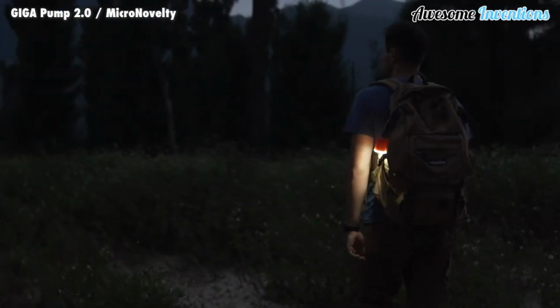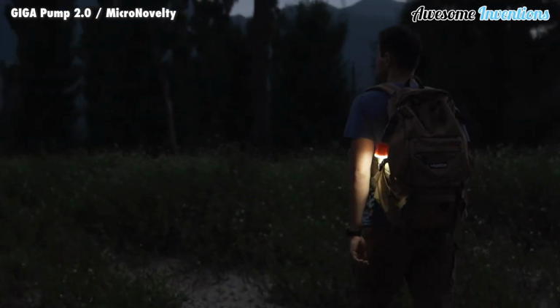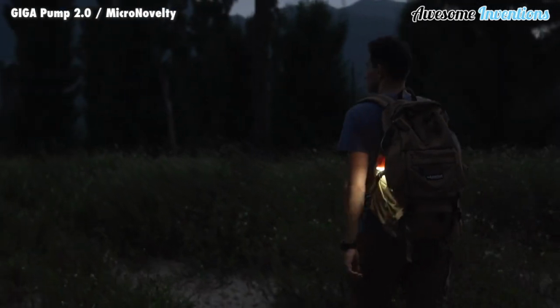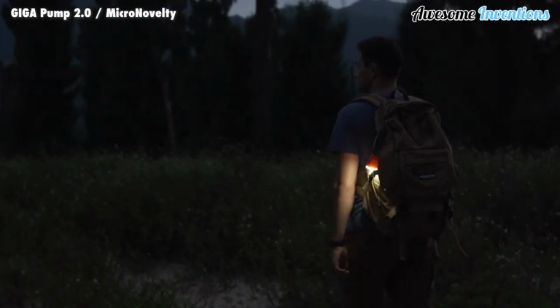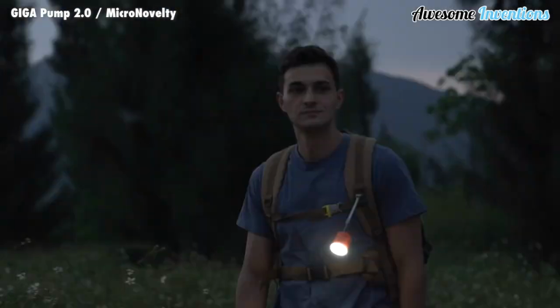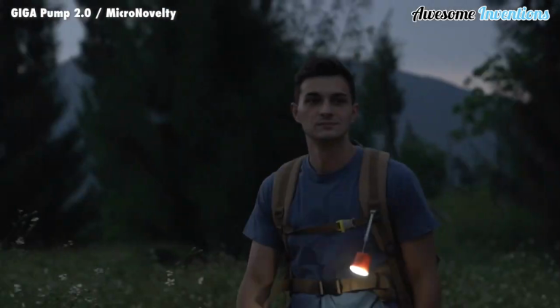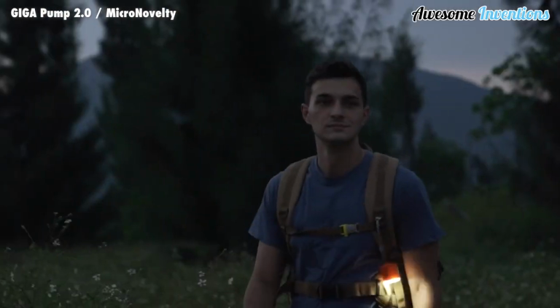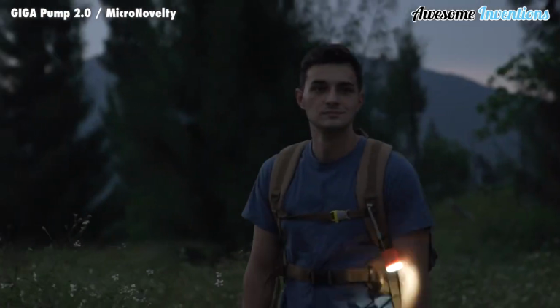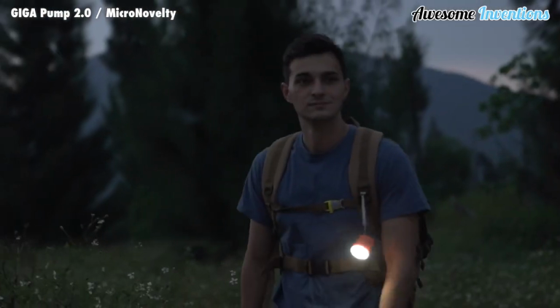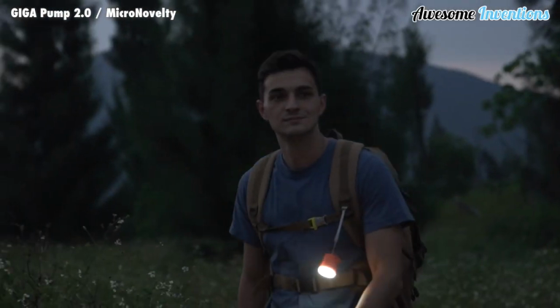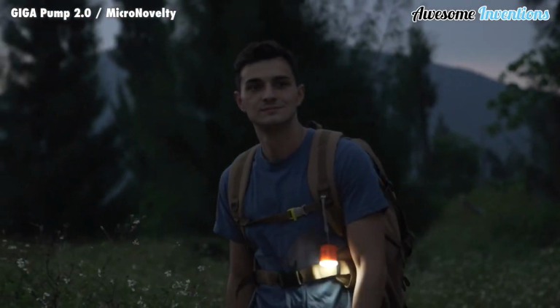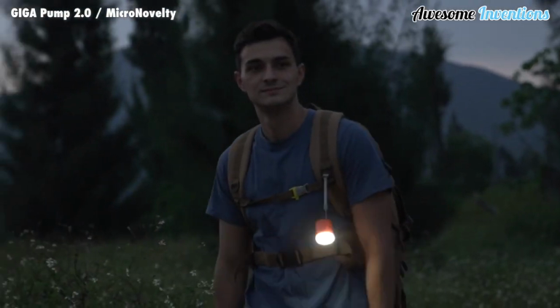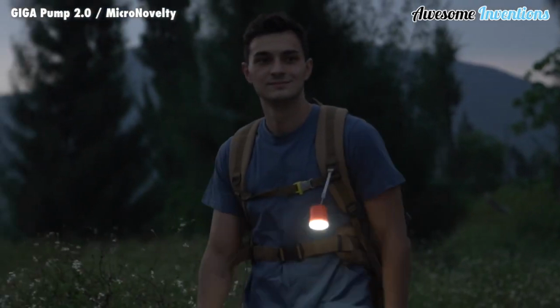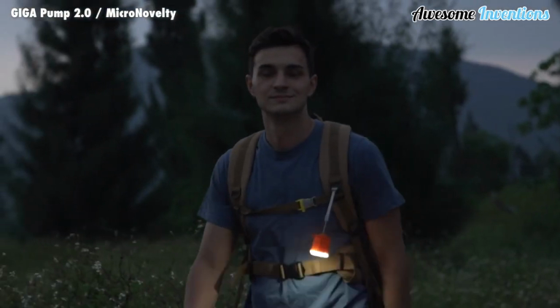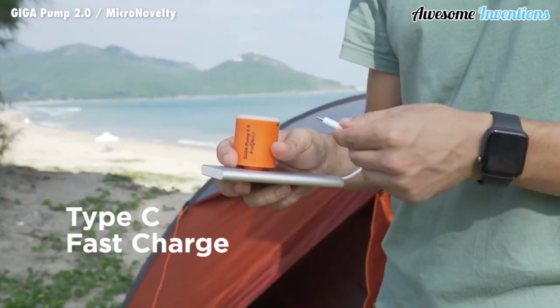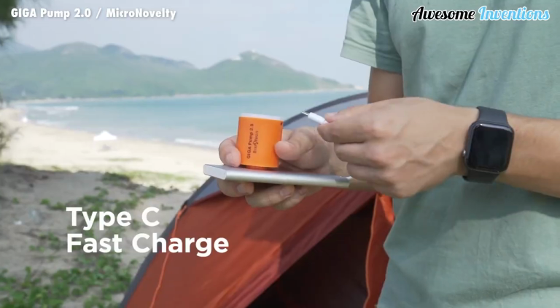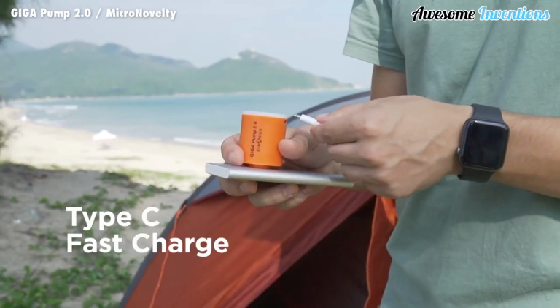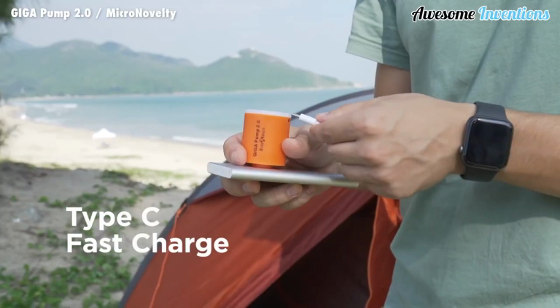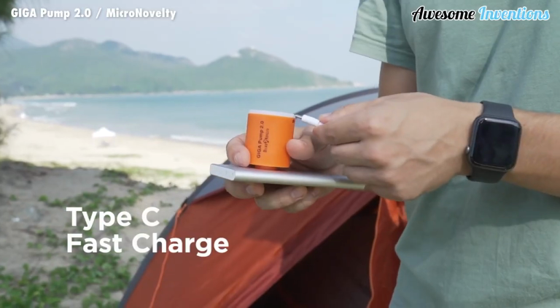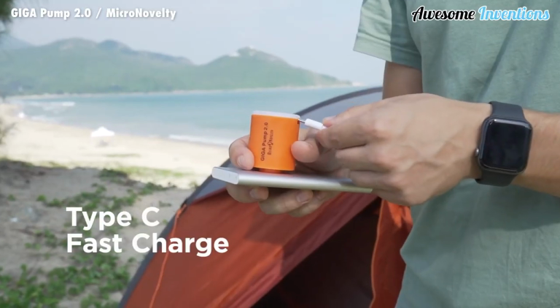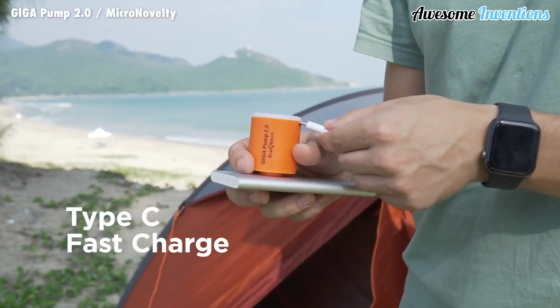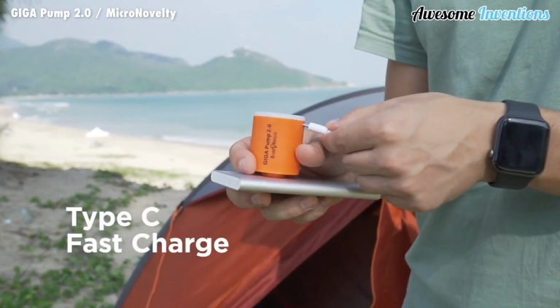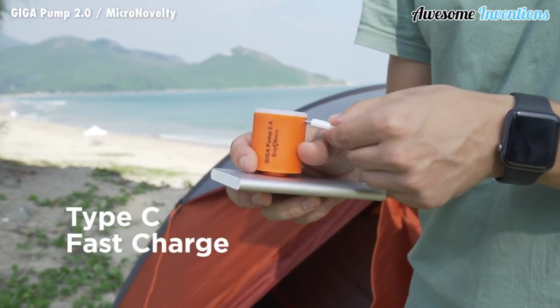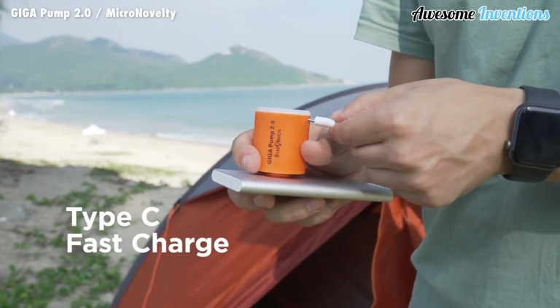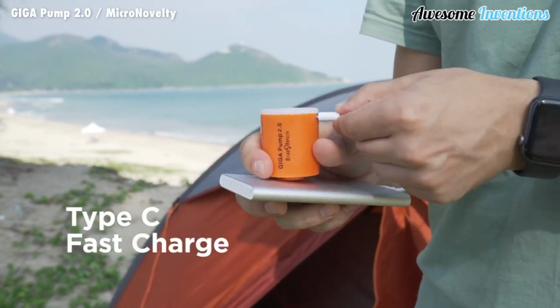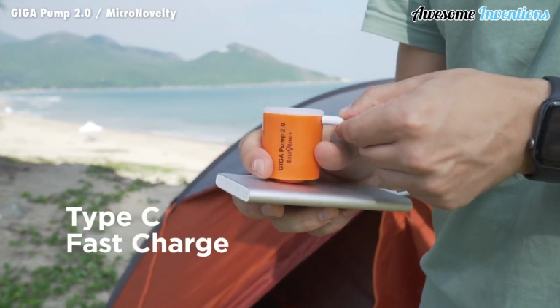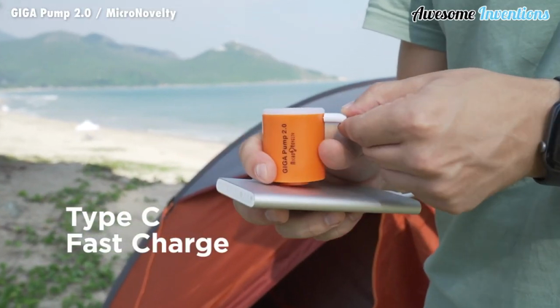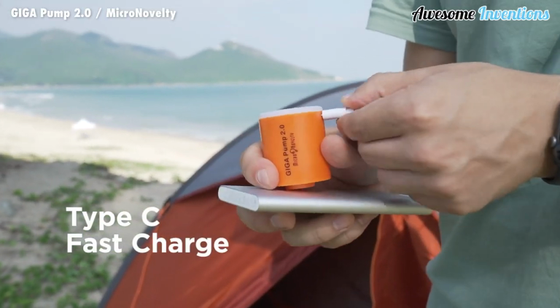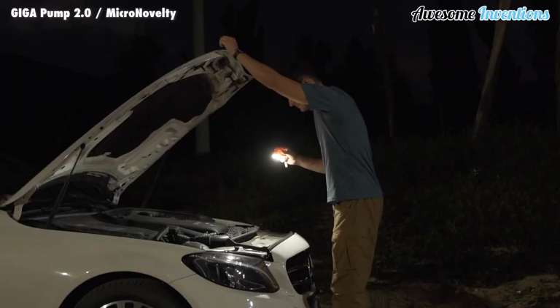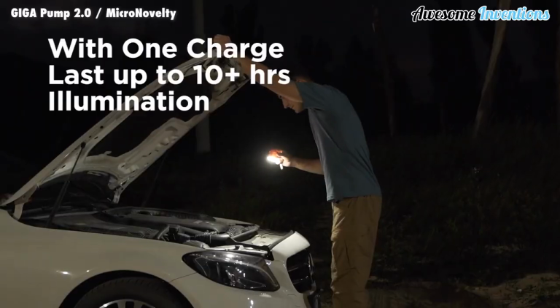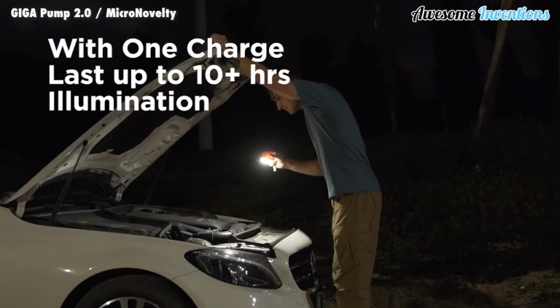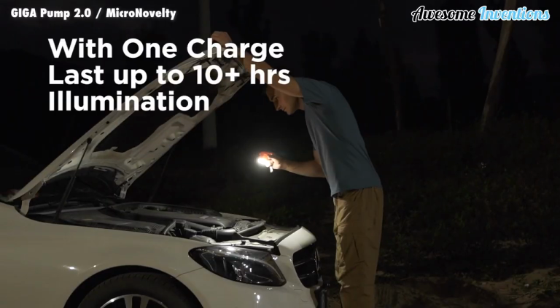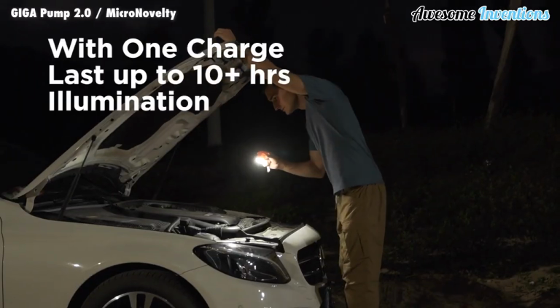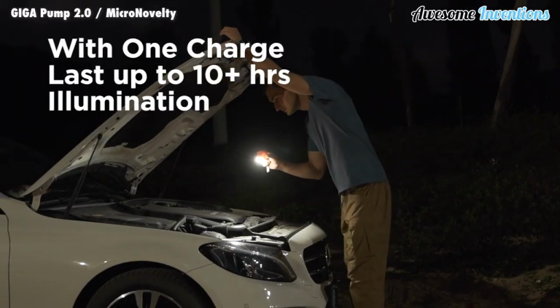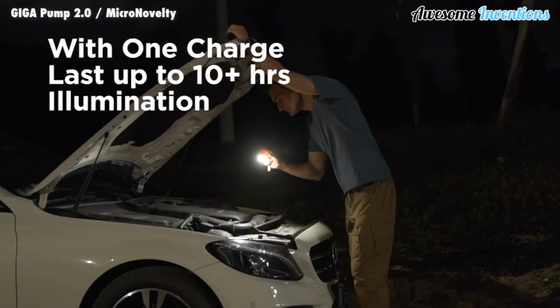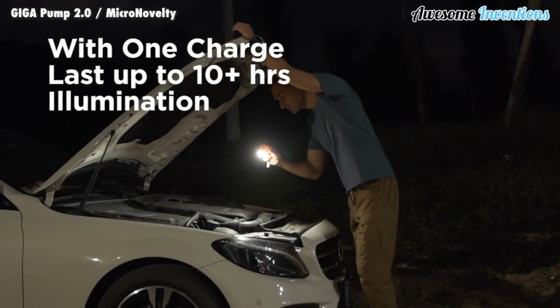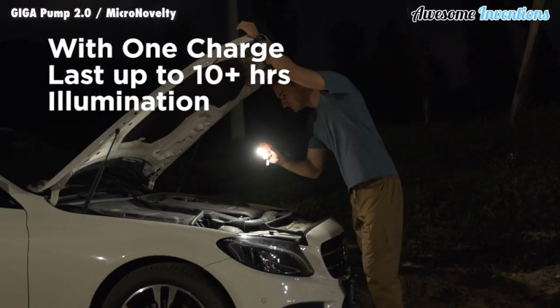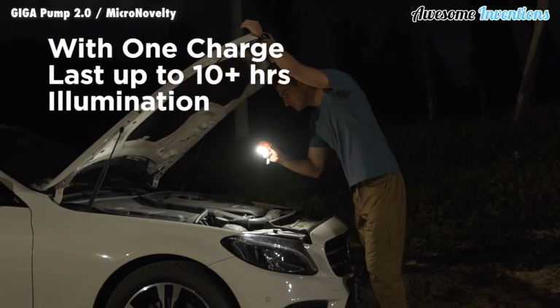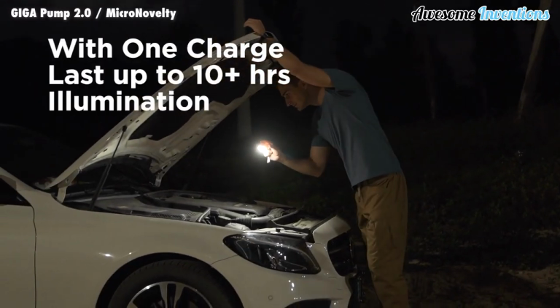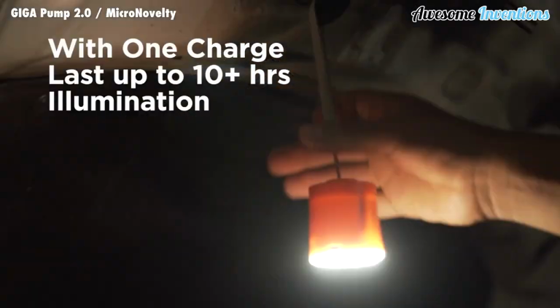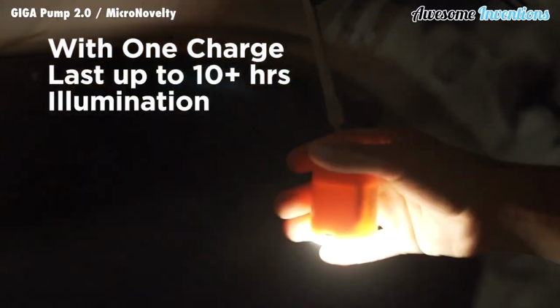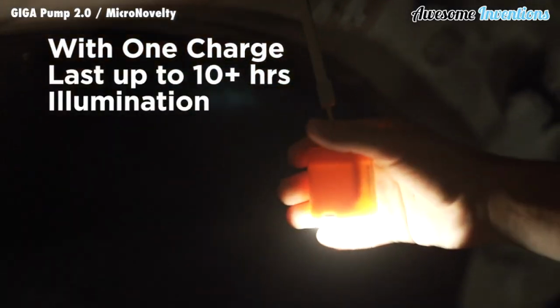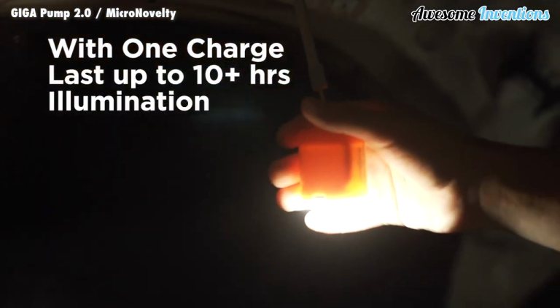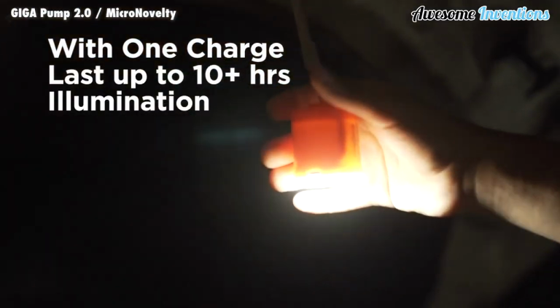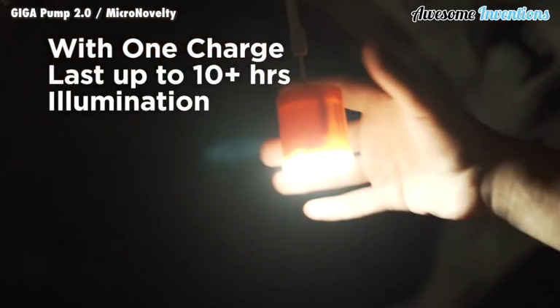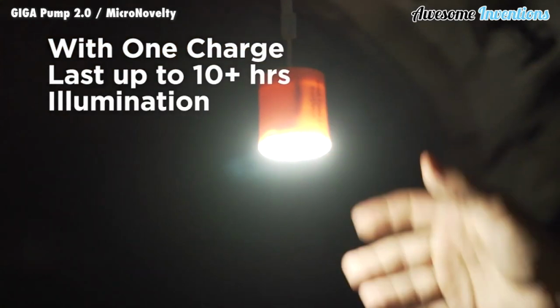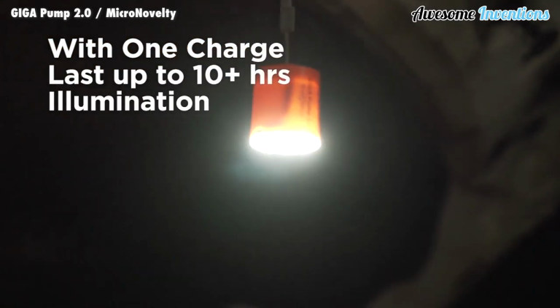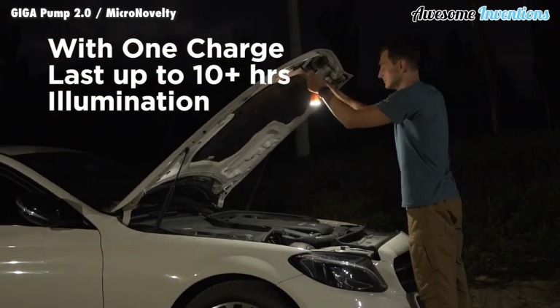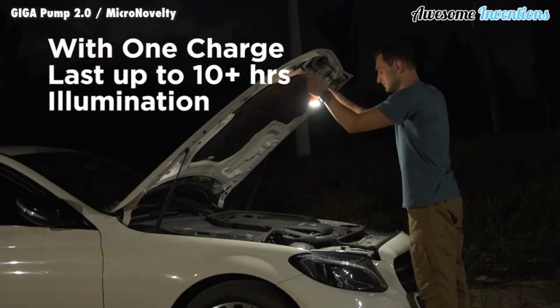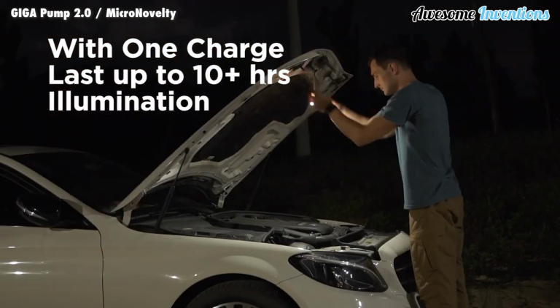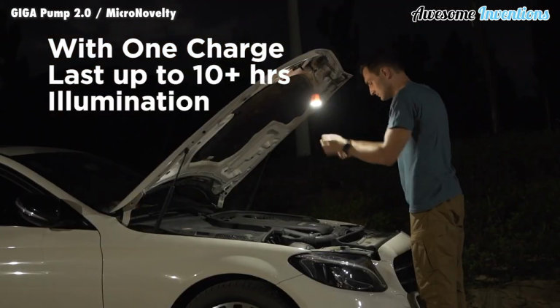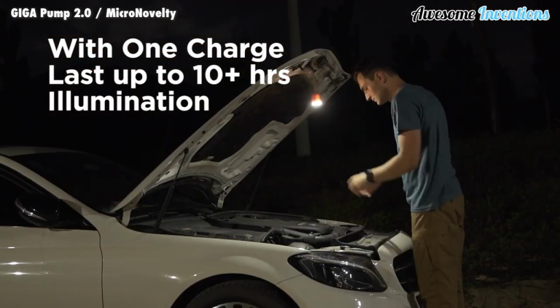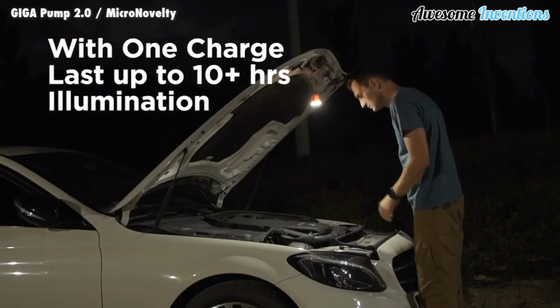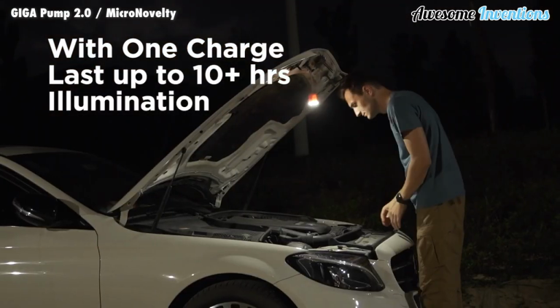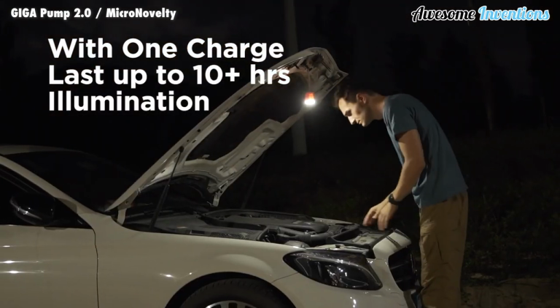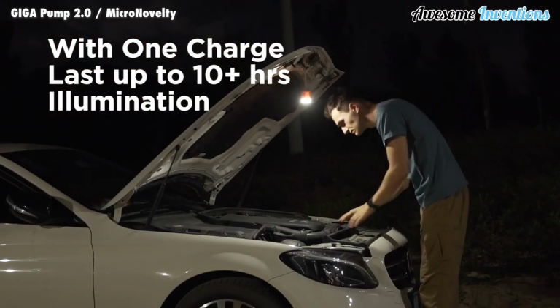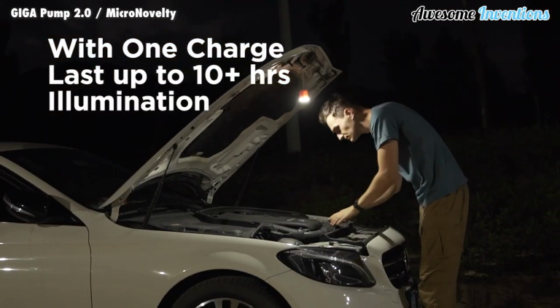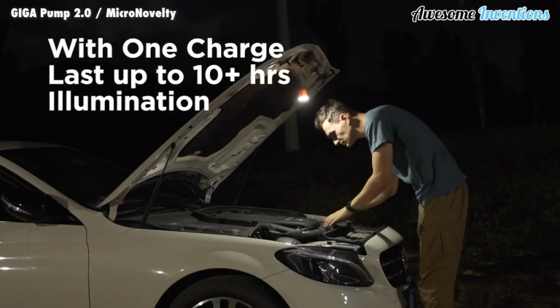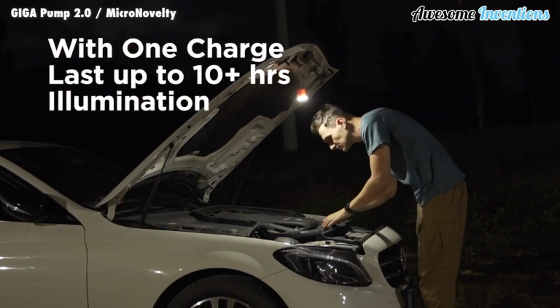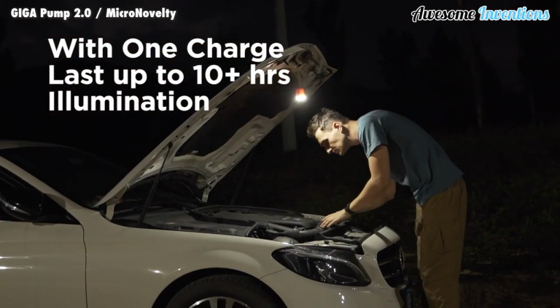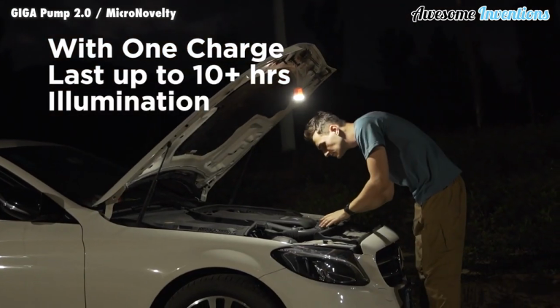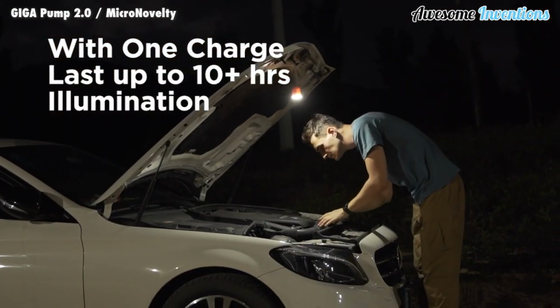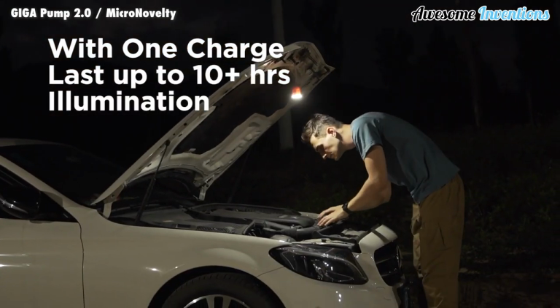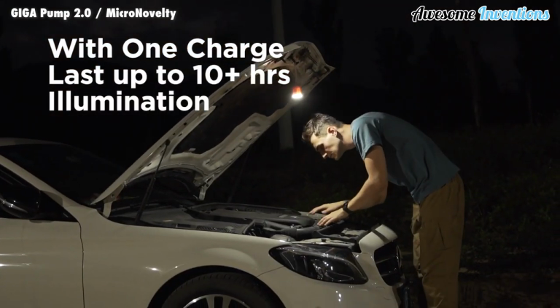It's powered by a 1300 milliamp hours rechargeable lithium-ion battery, which gives it around 10 hours of usability.